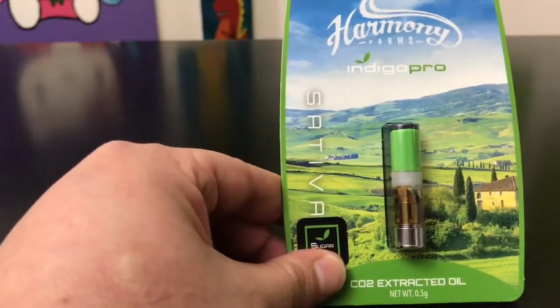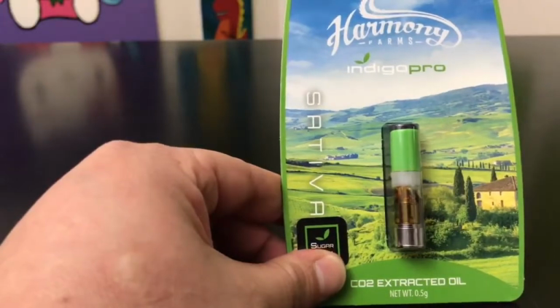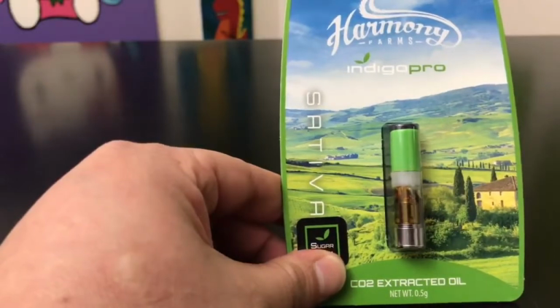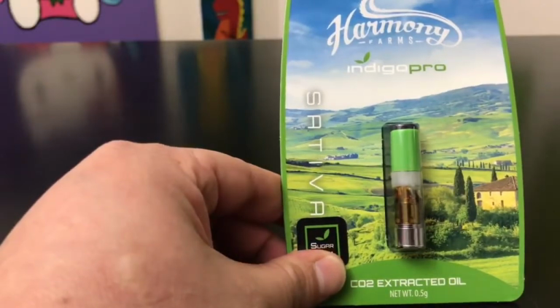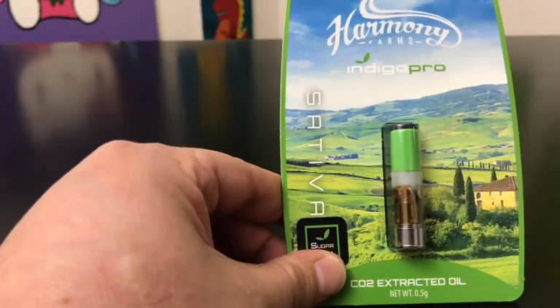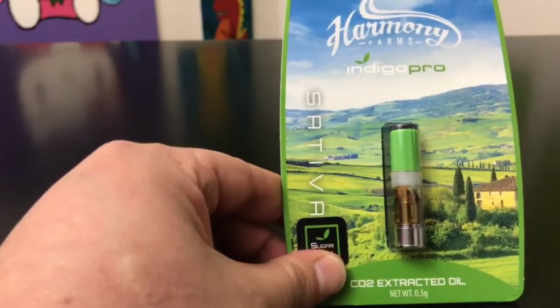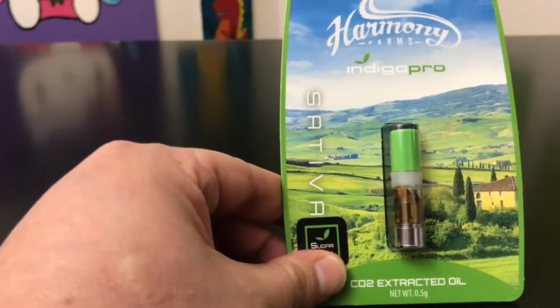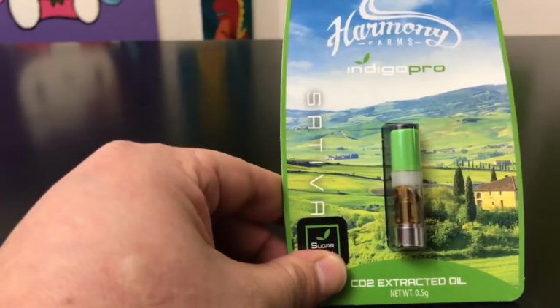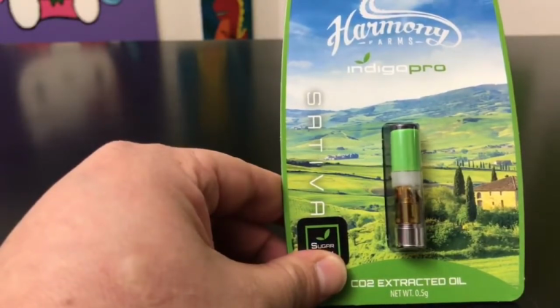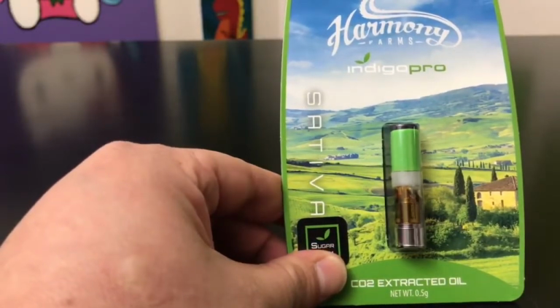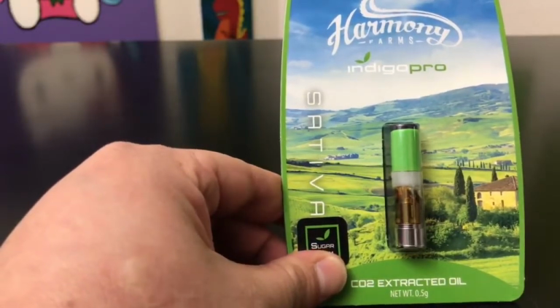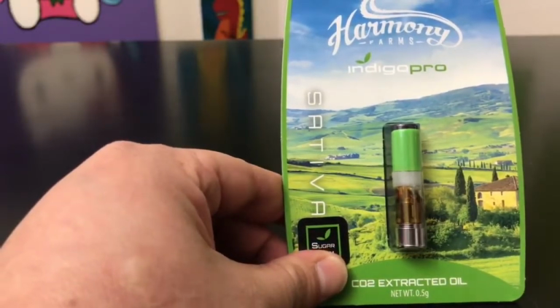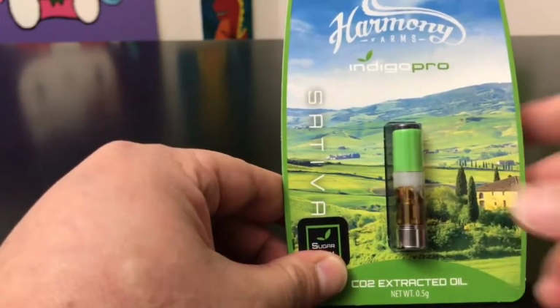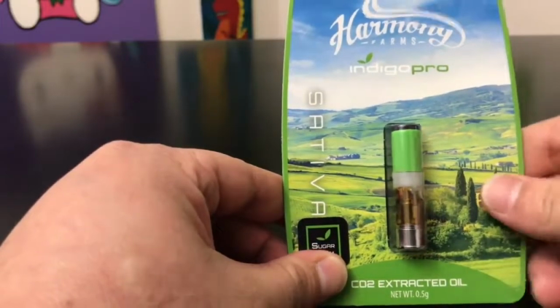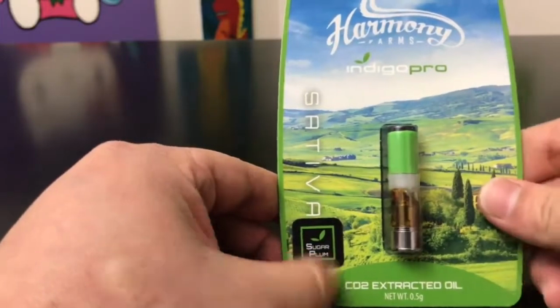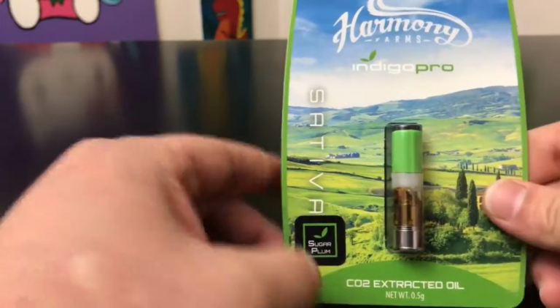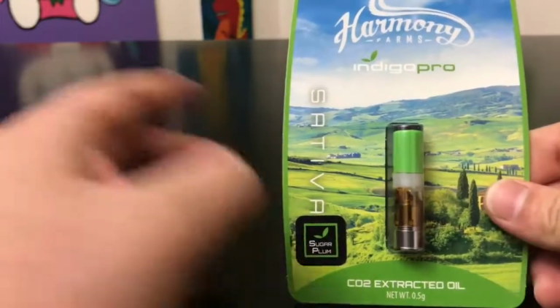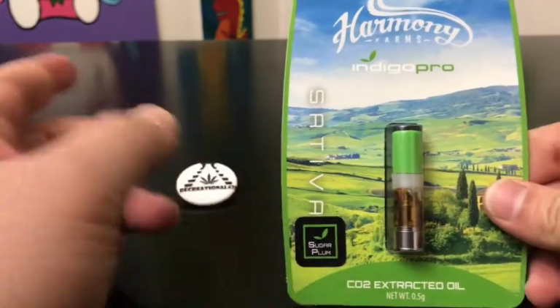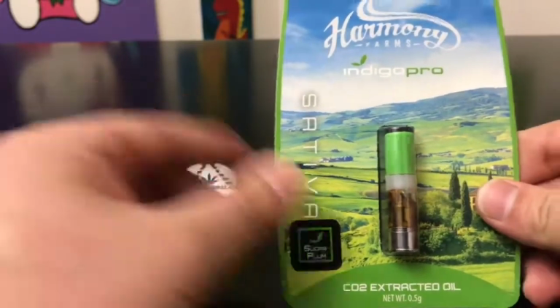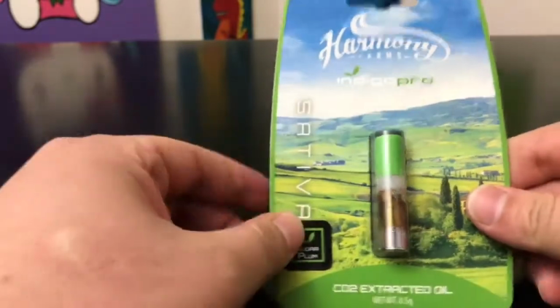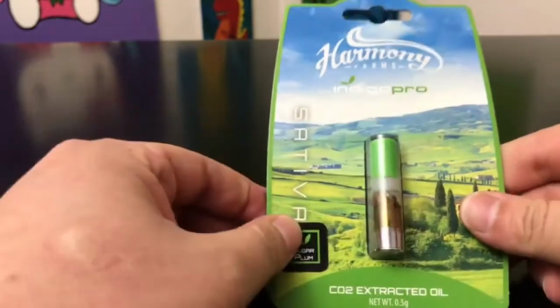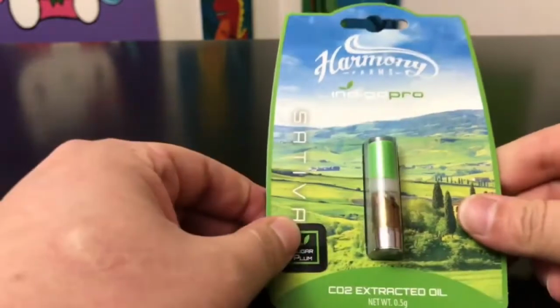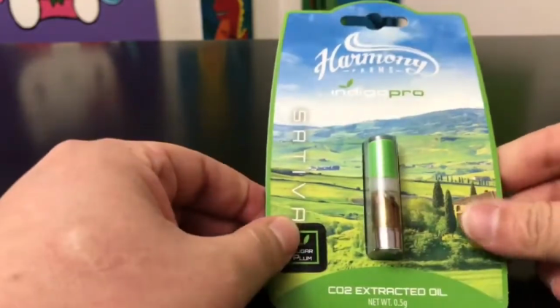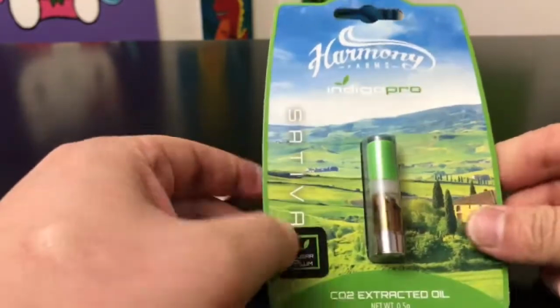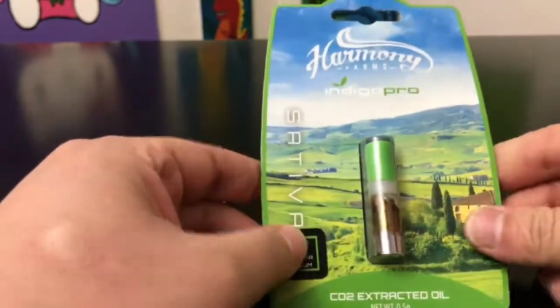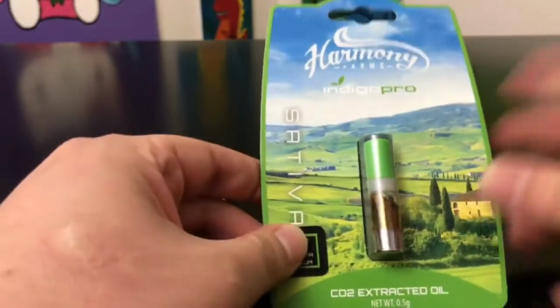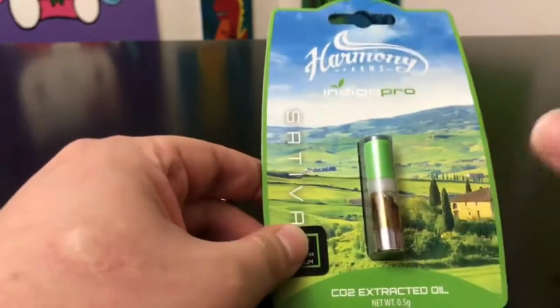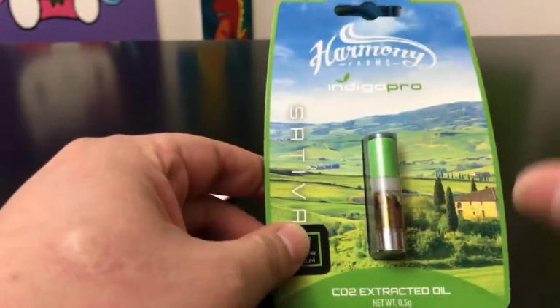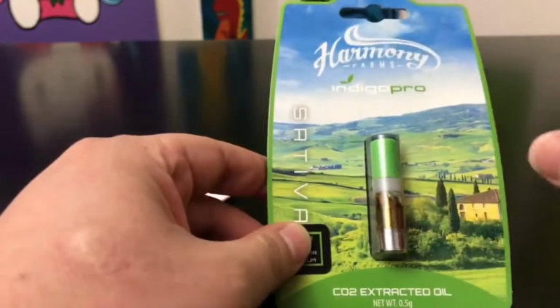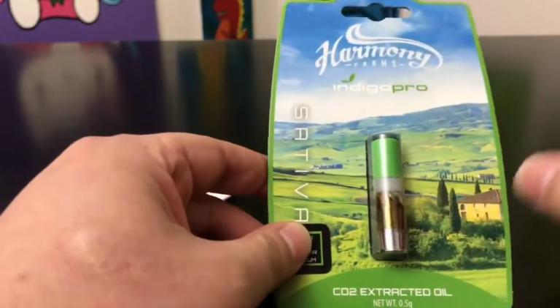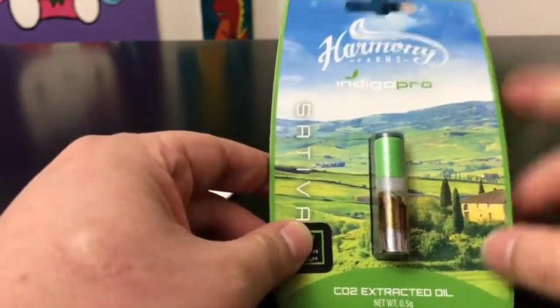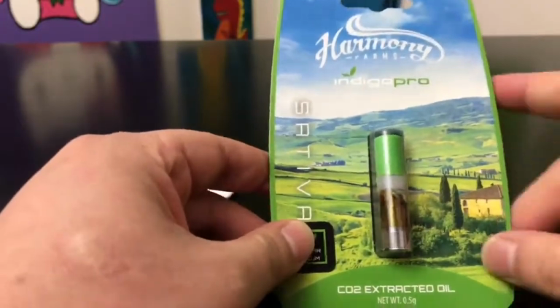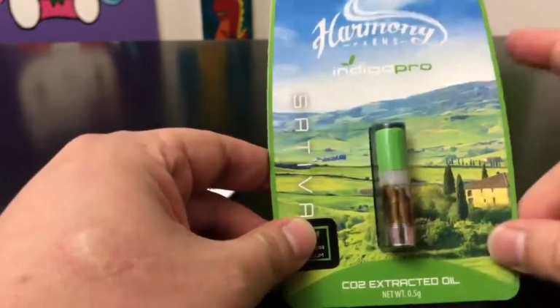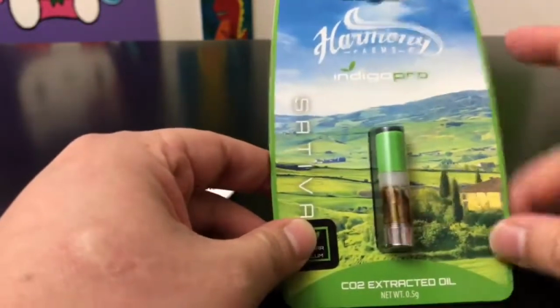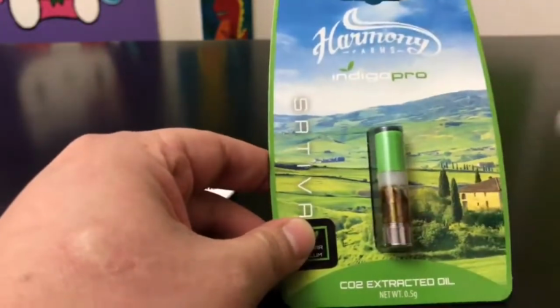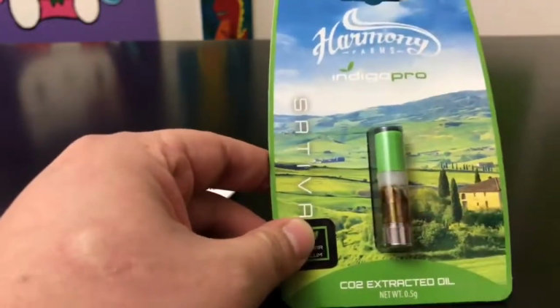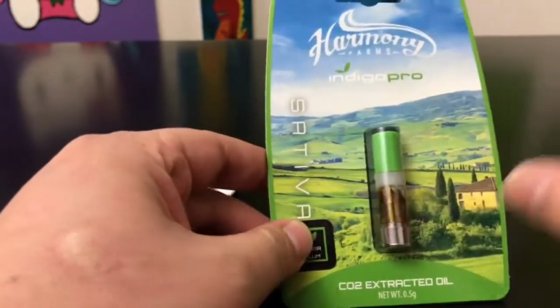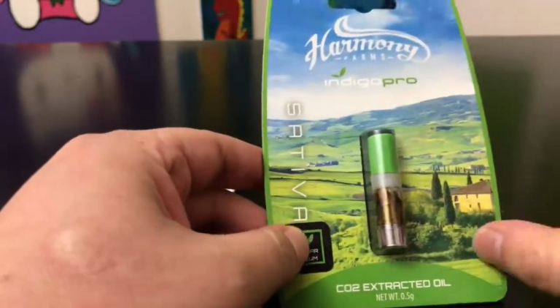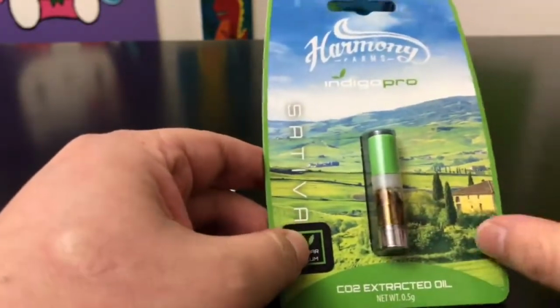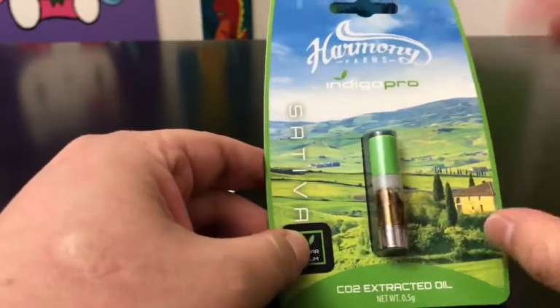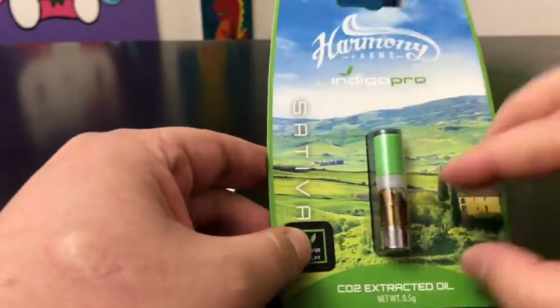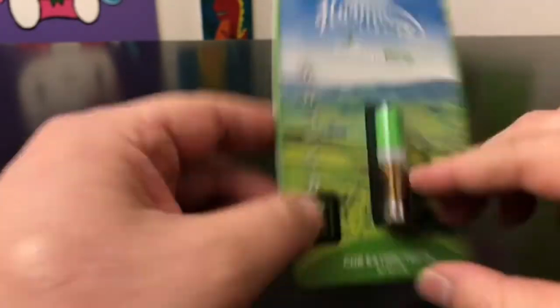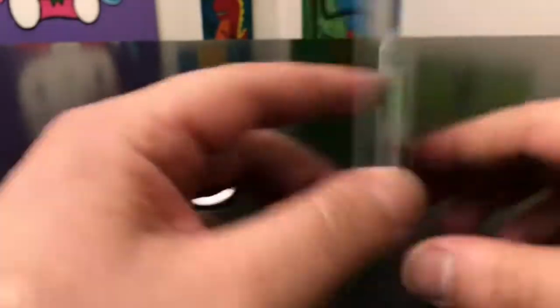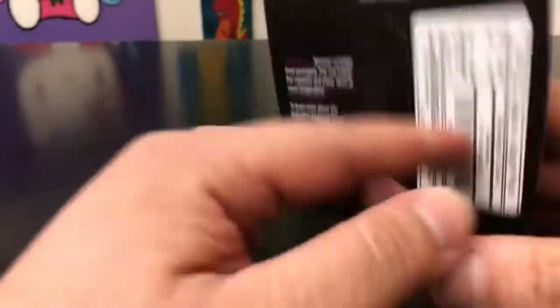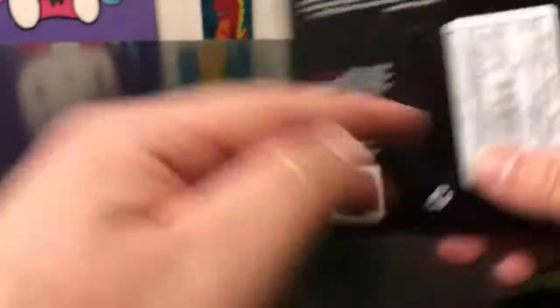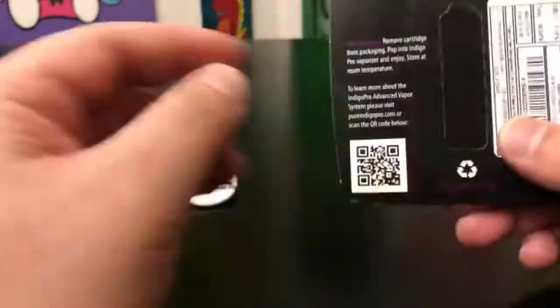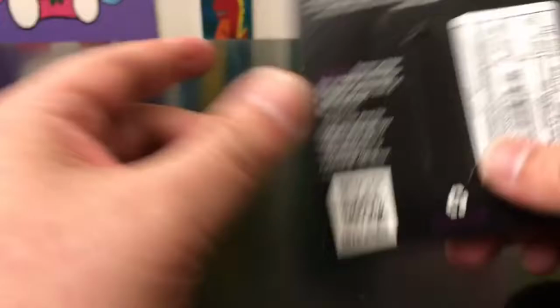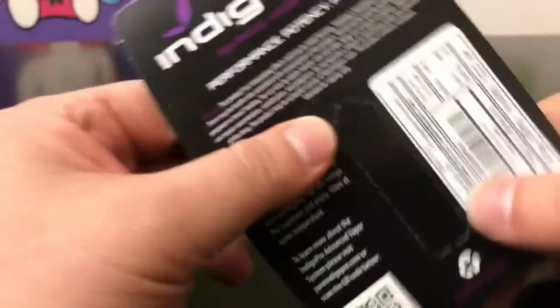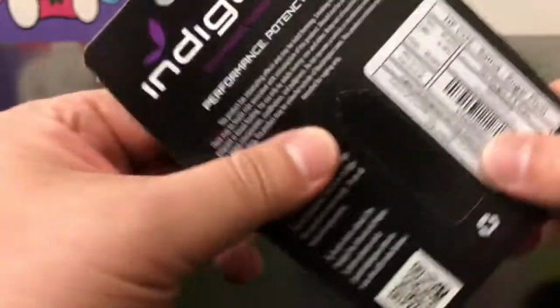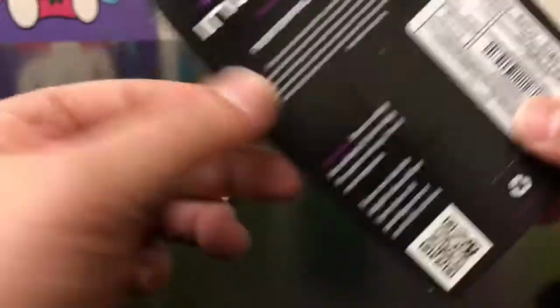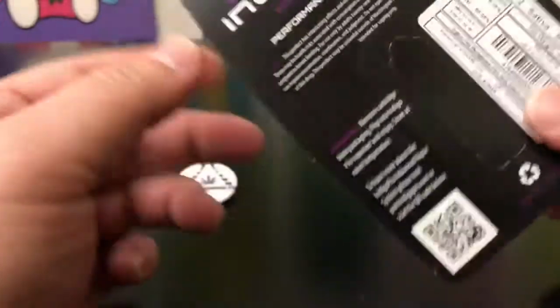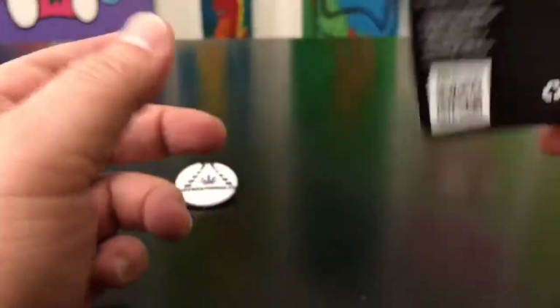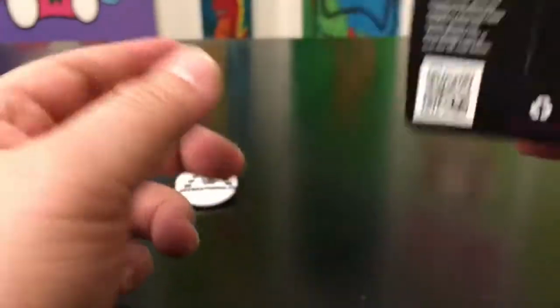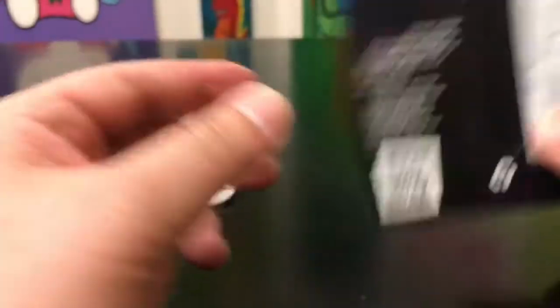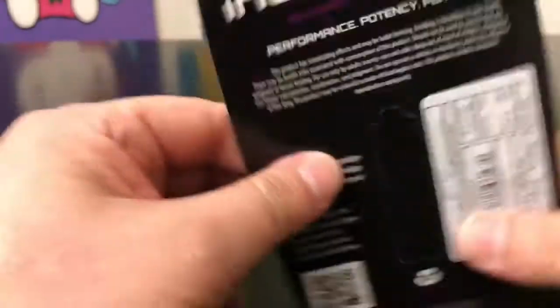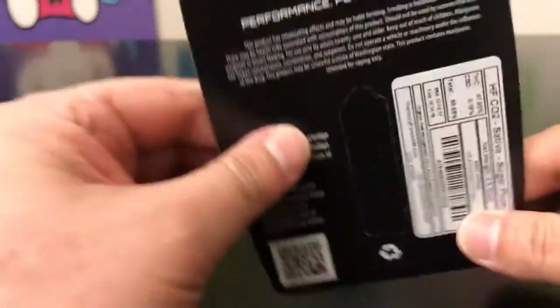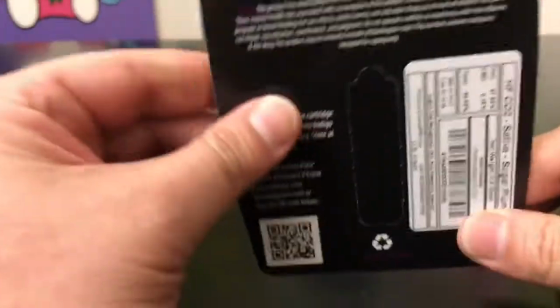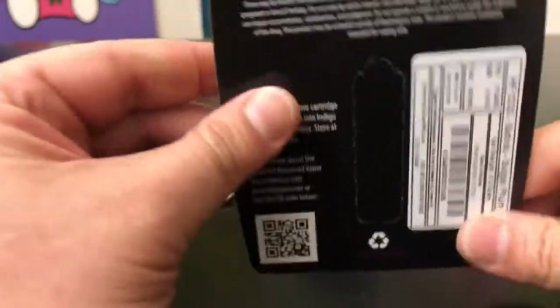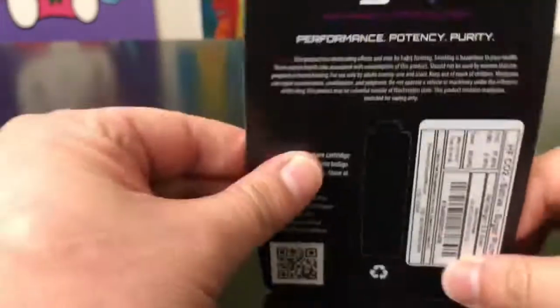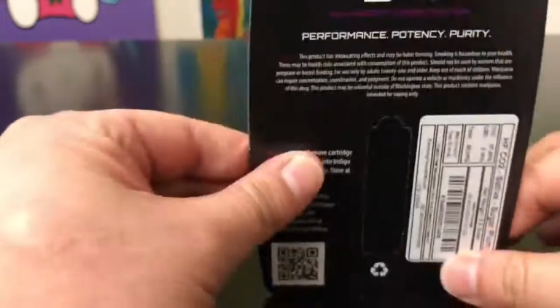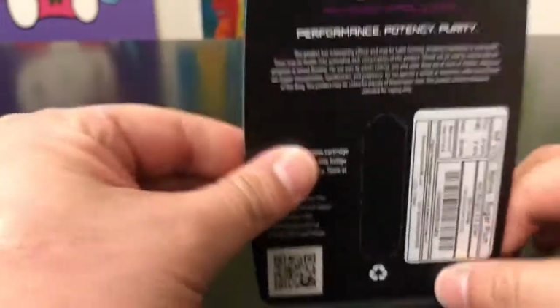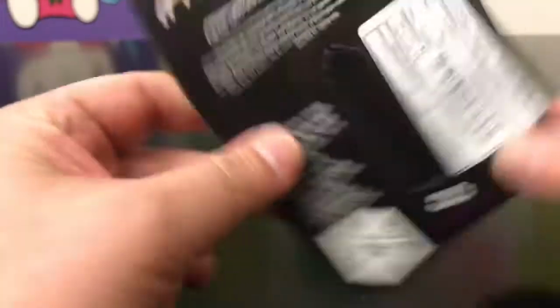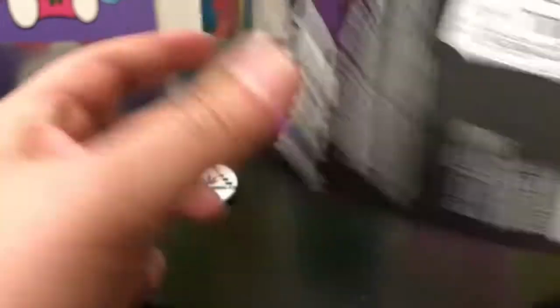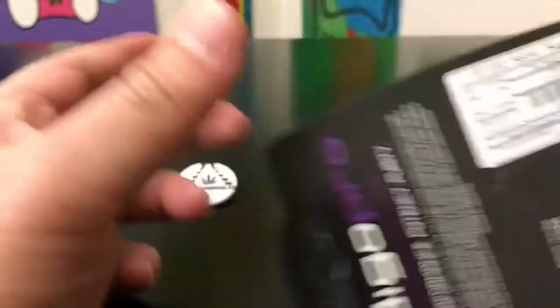I'm going to shut up before you guys think I'm advertising for these people. But with all that, let's hop right into the numbers.